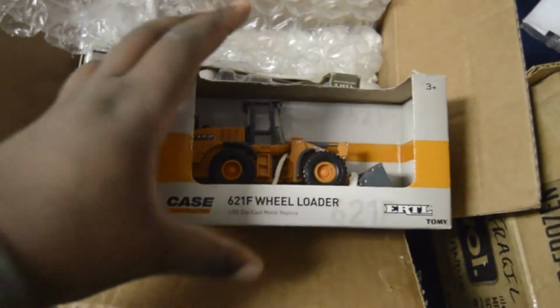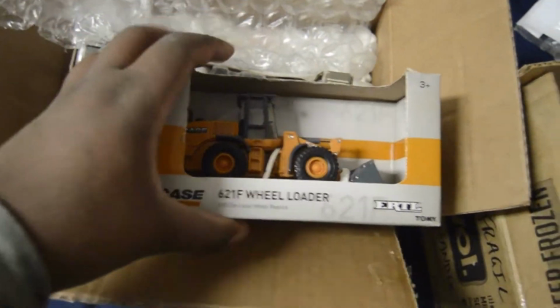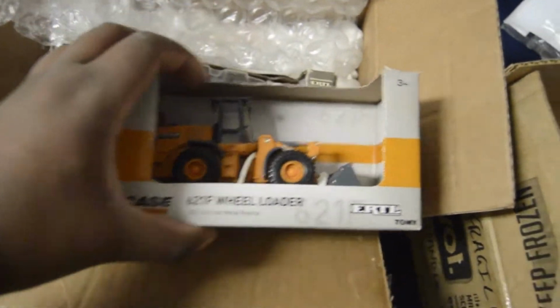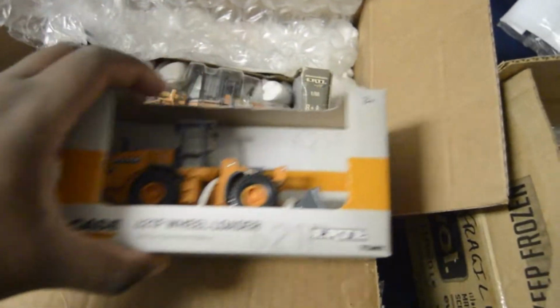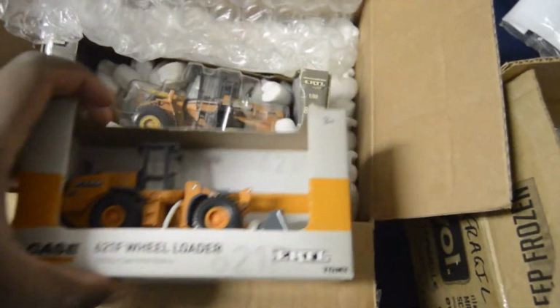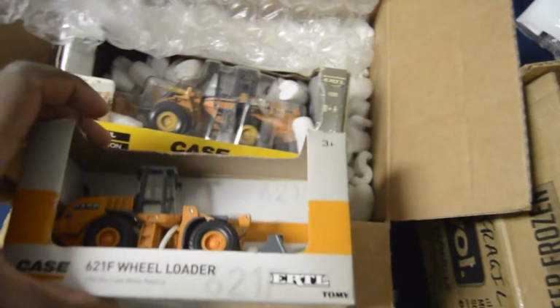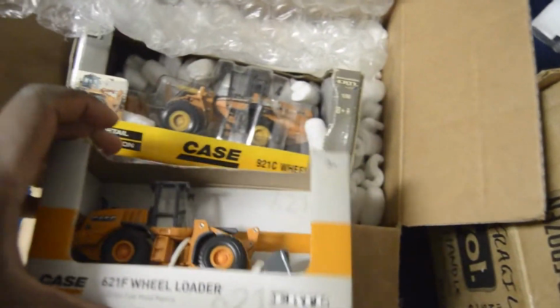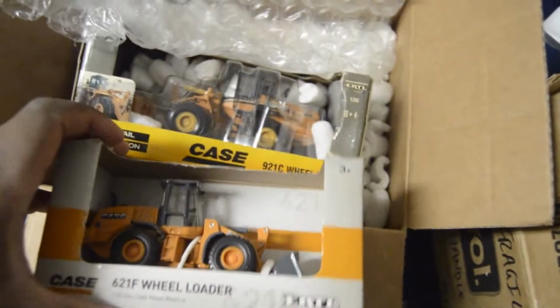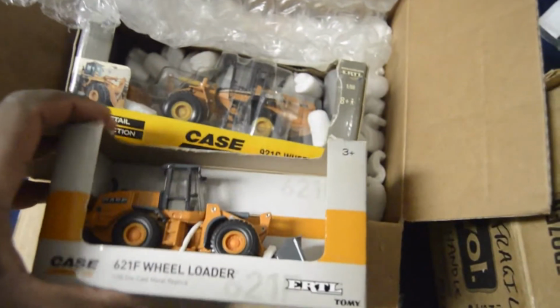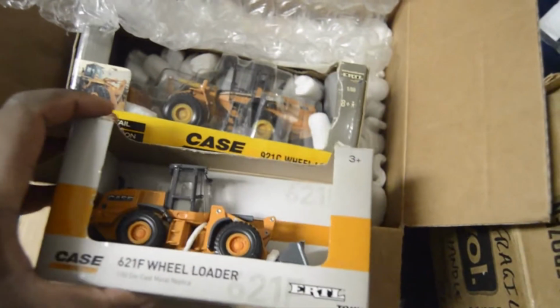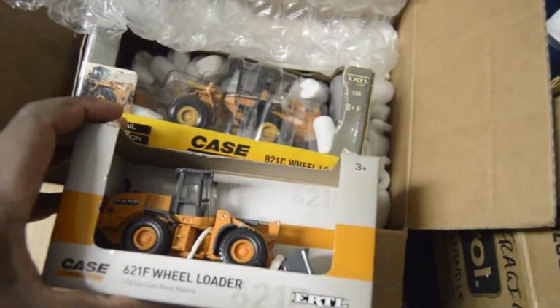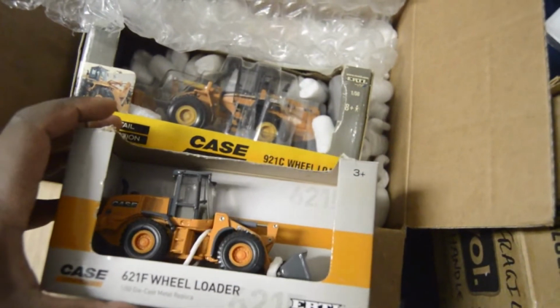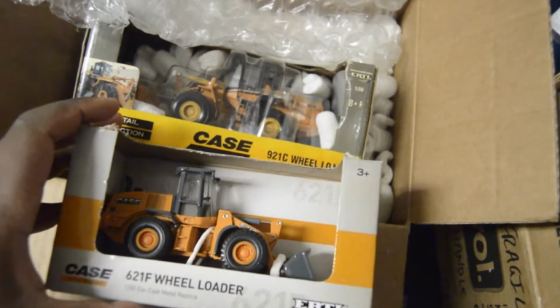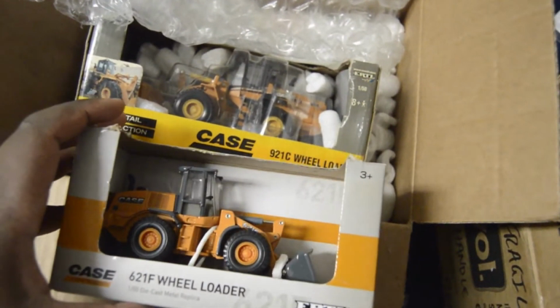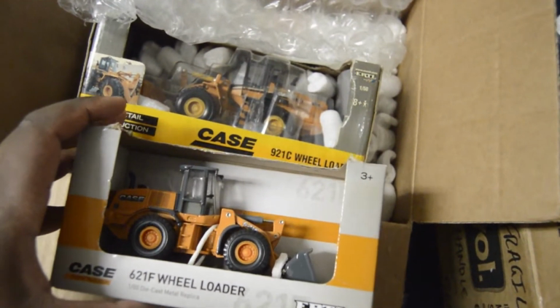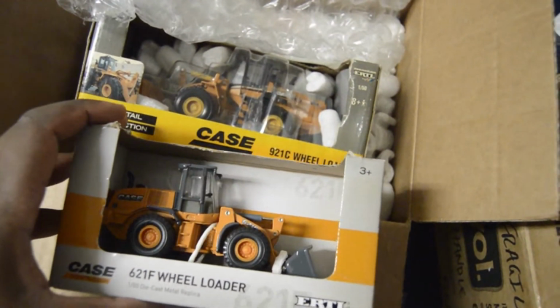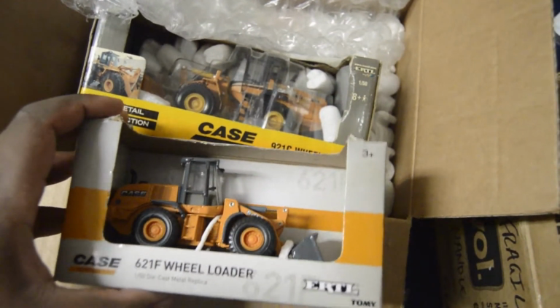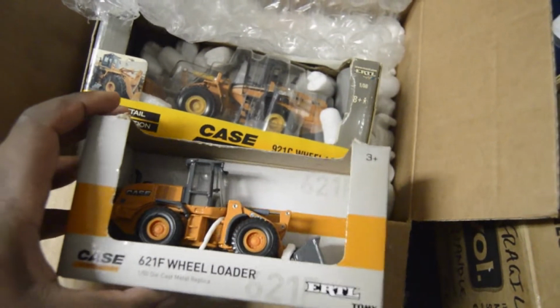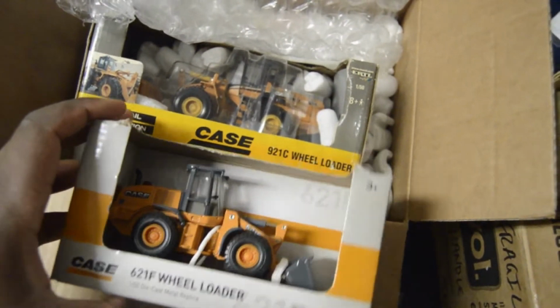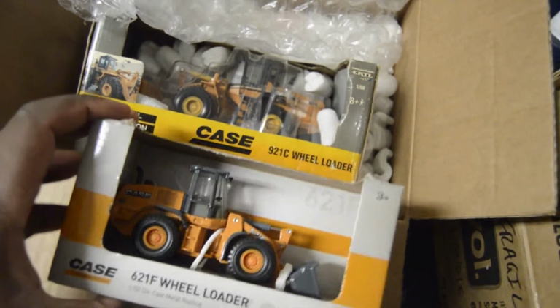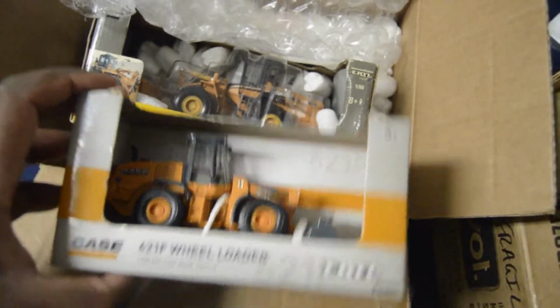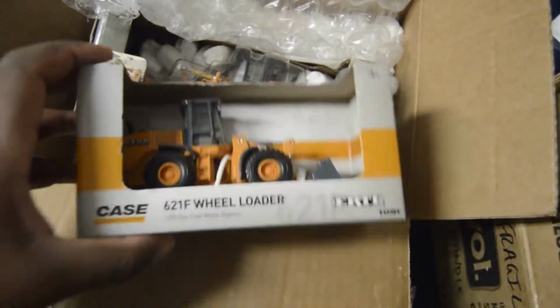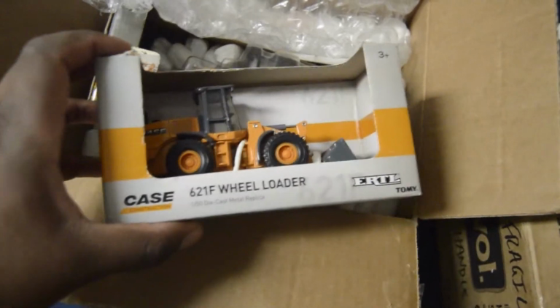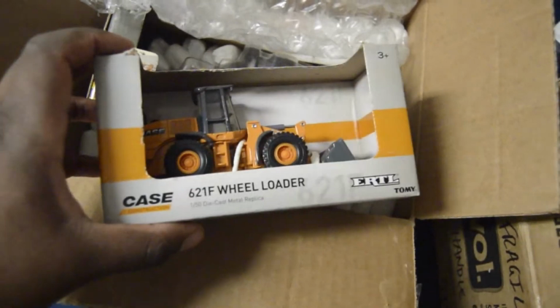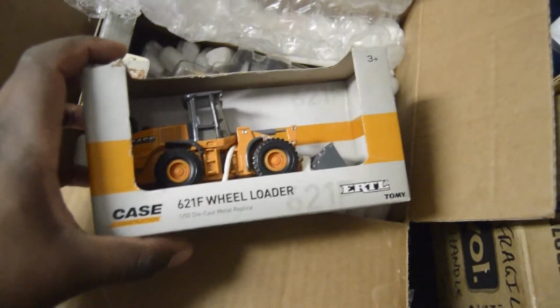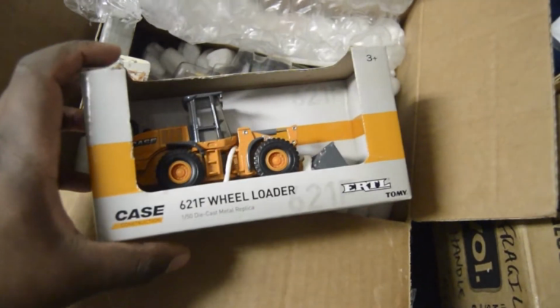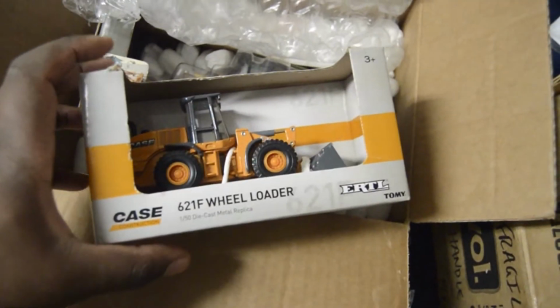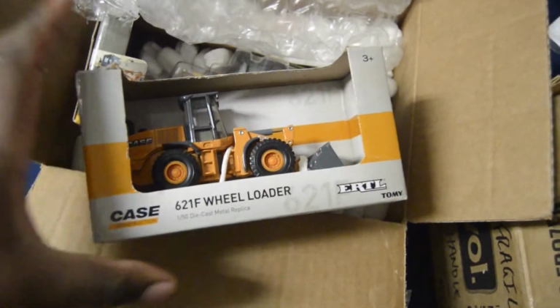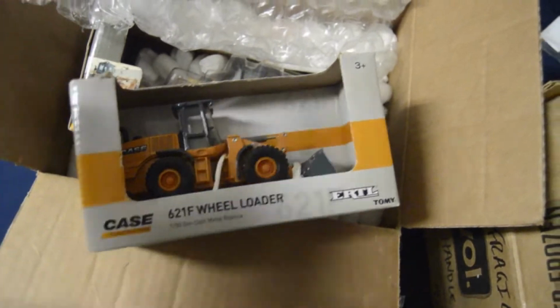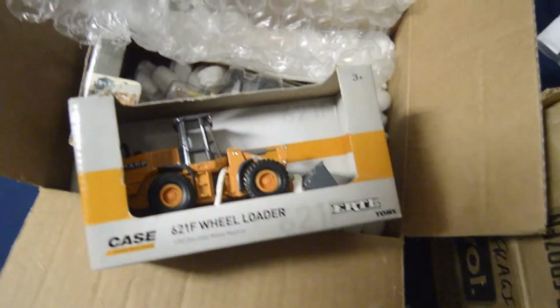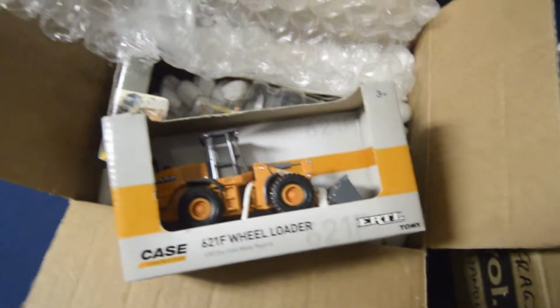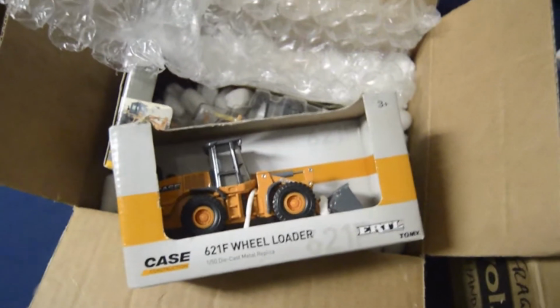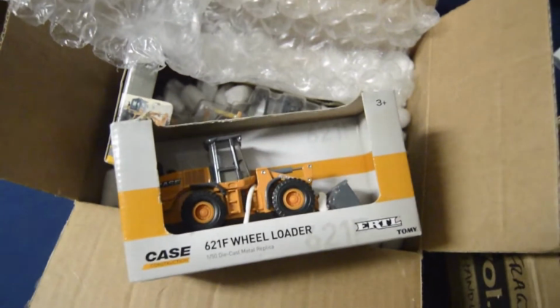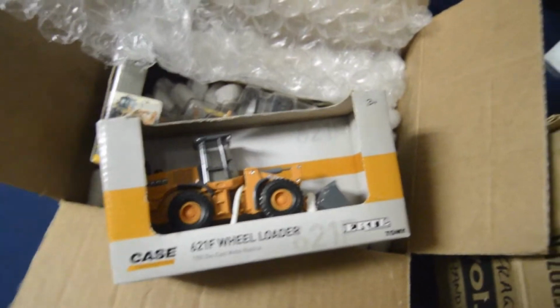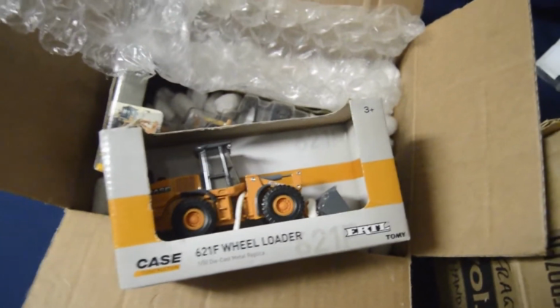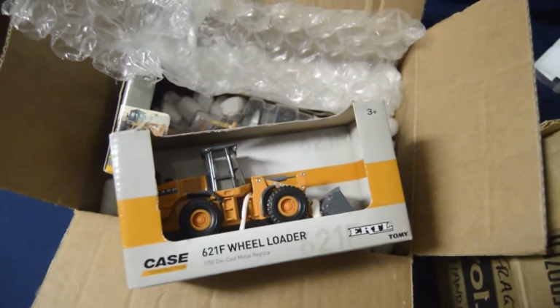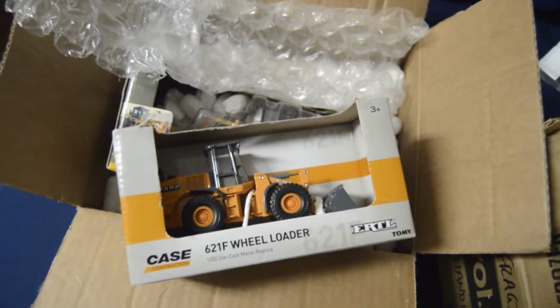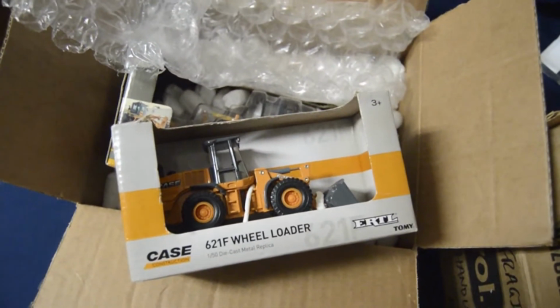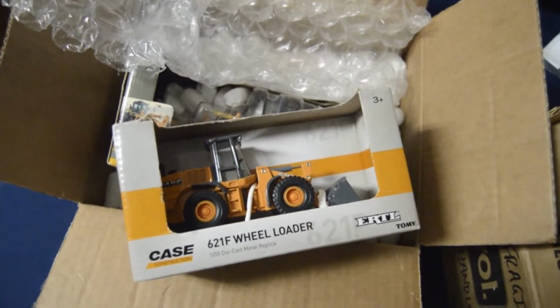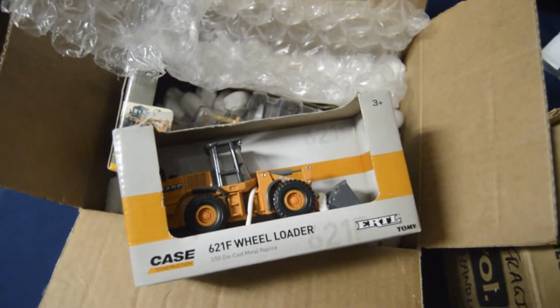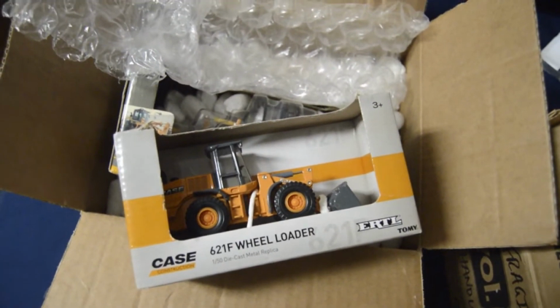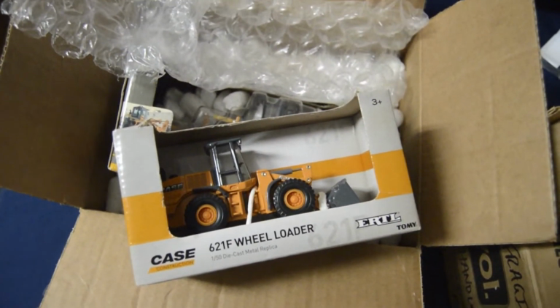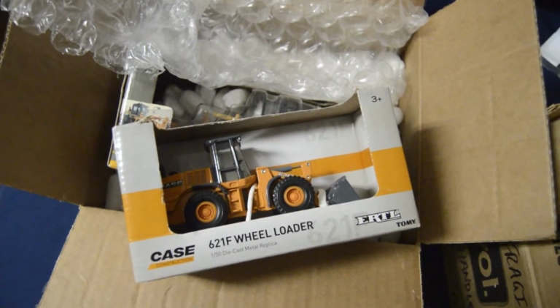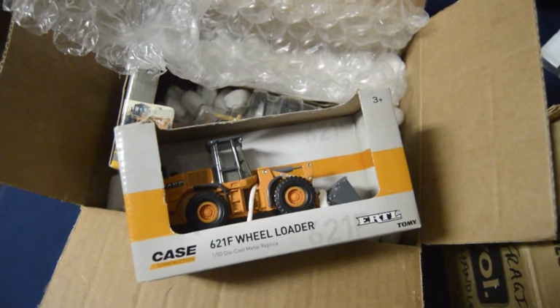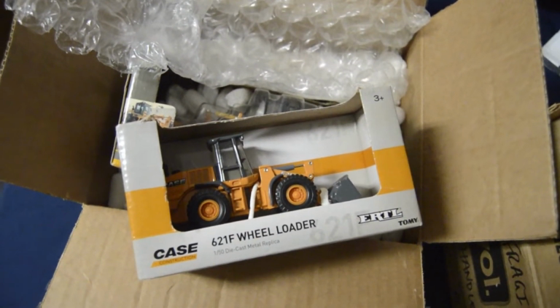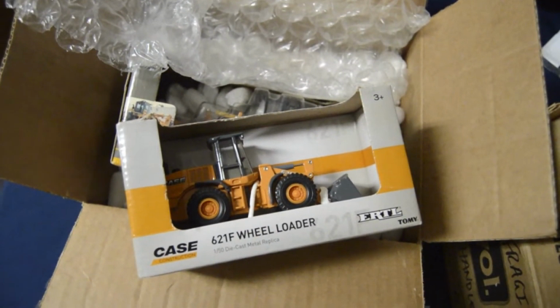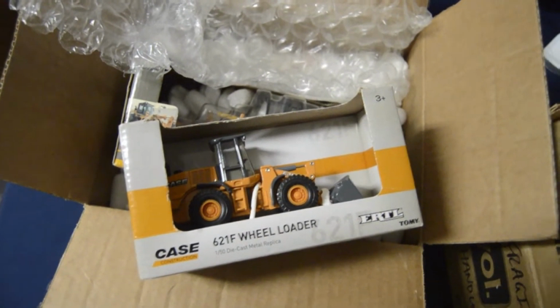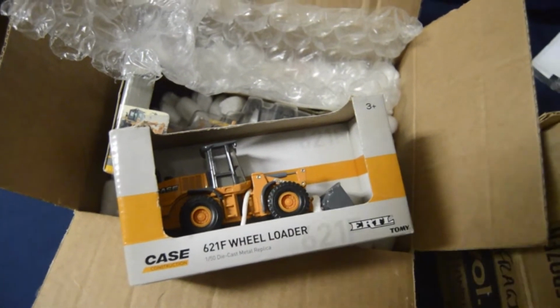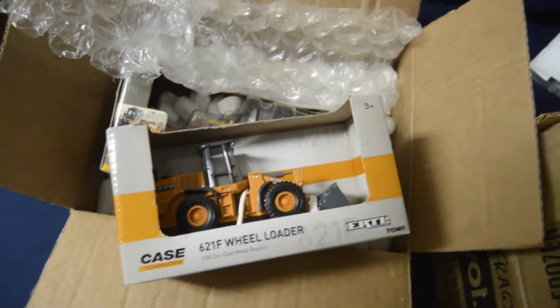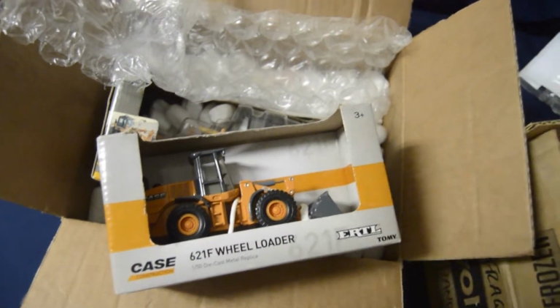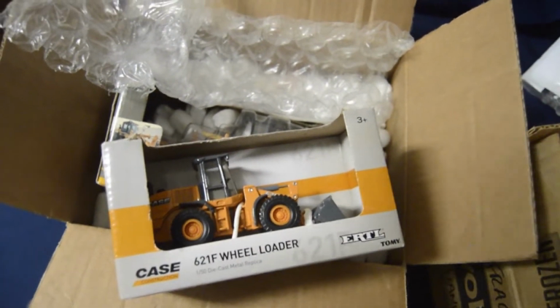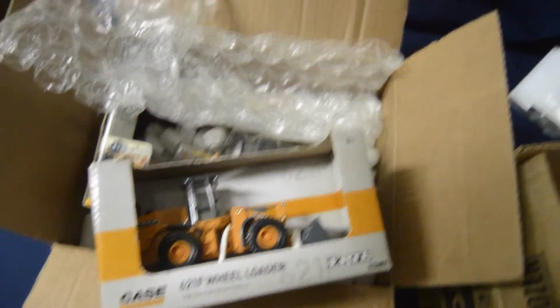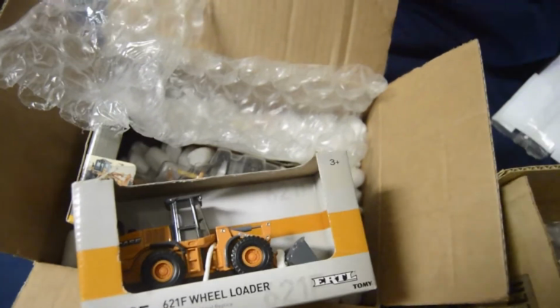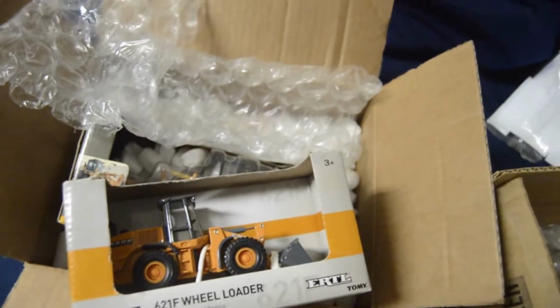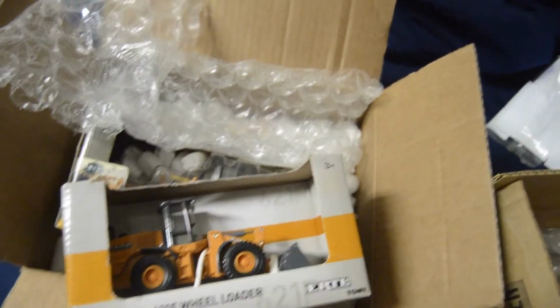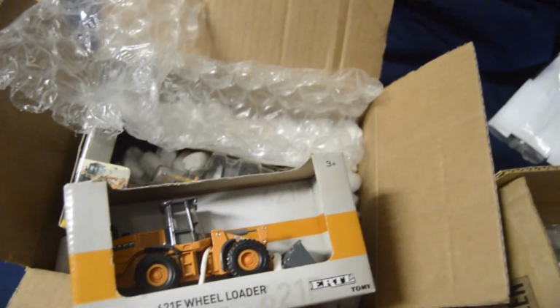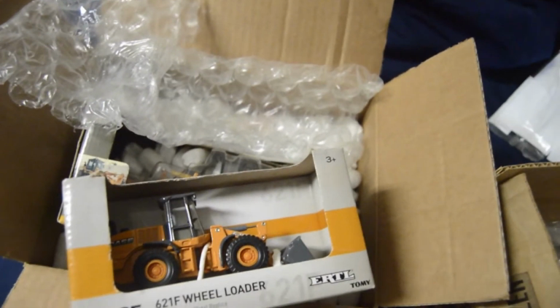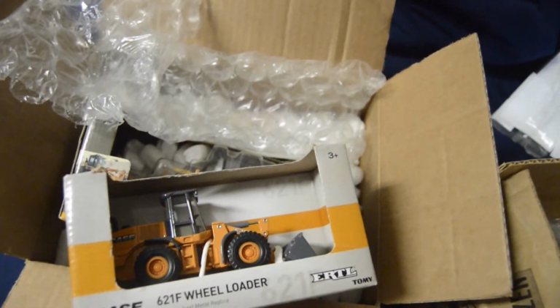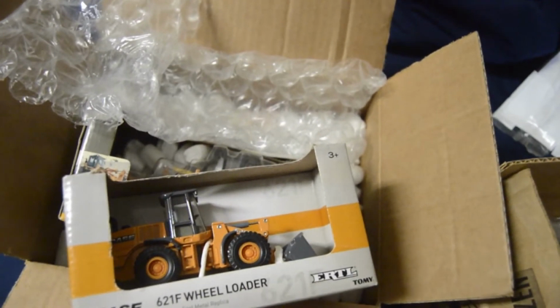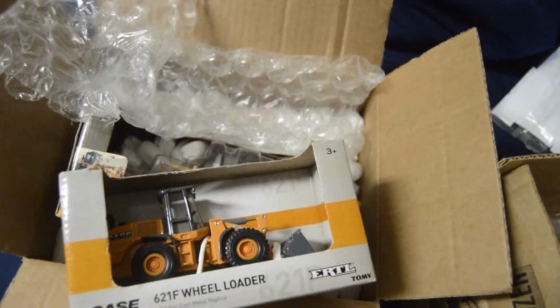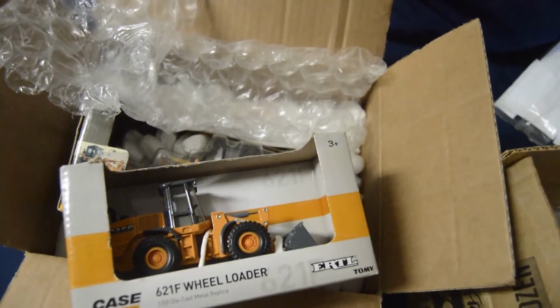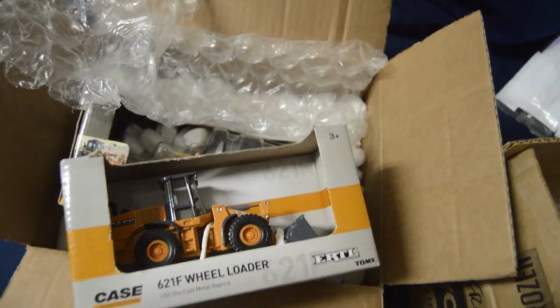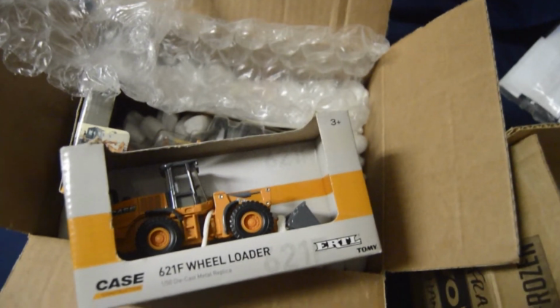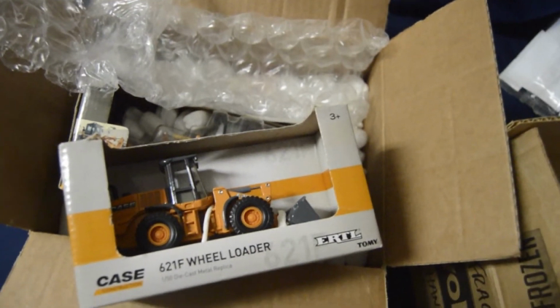So yeah, double unboxings. Hope you guys enjoy it. See you guys next time.